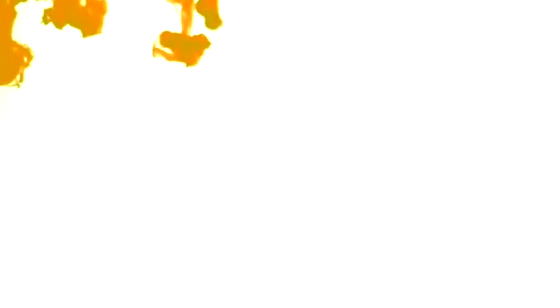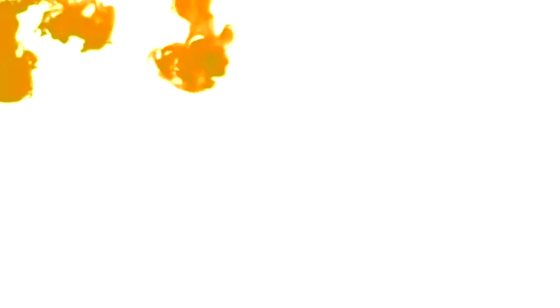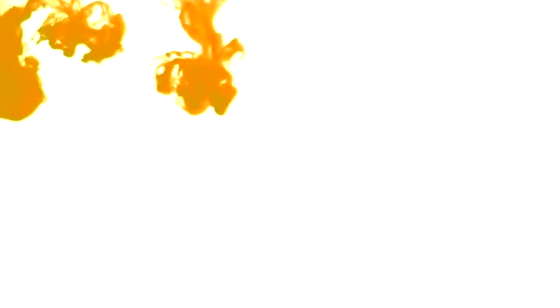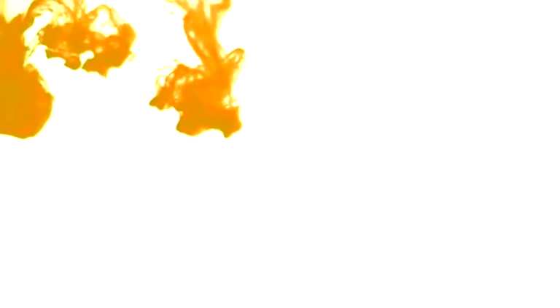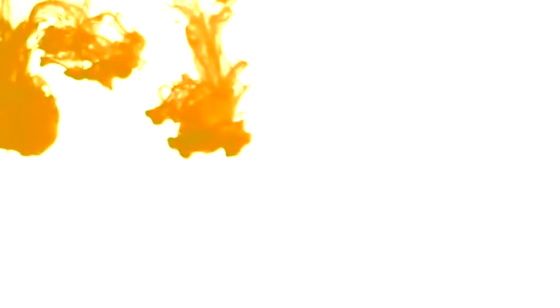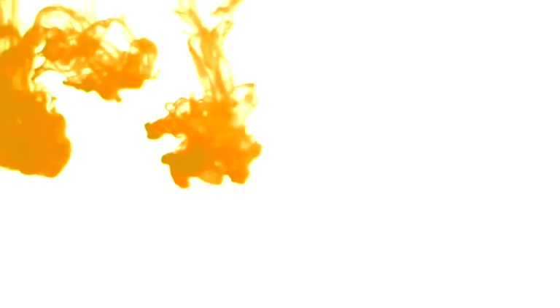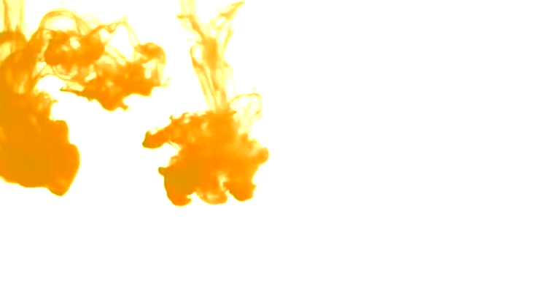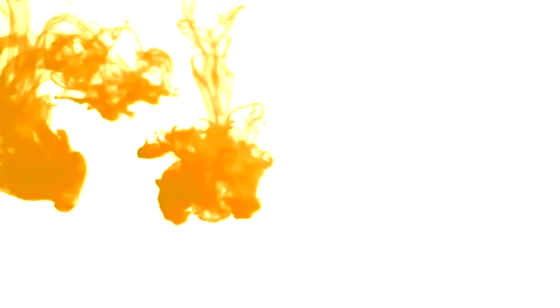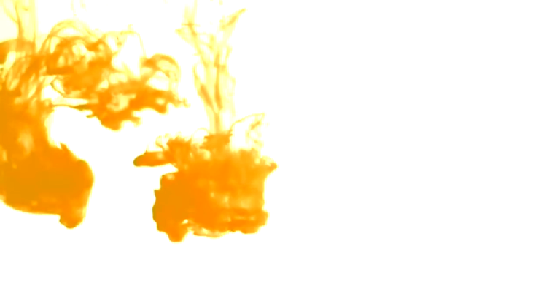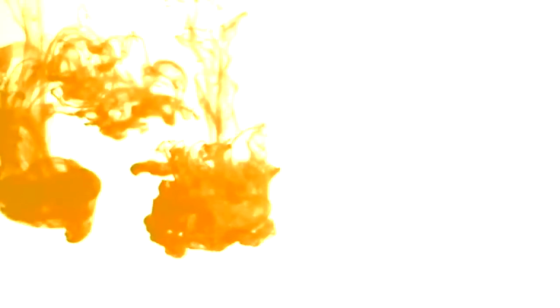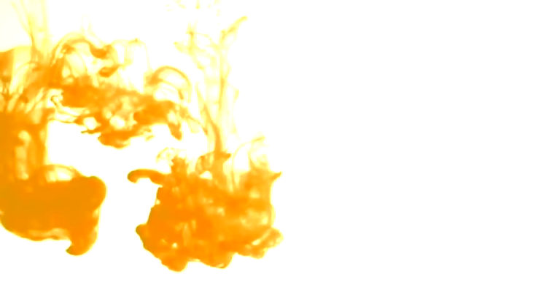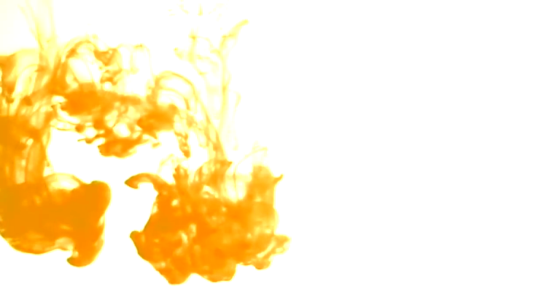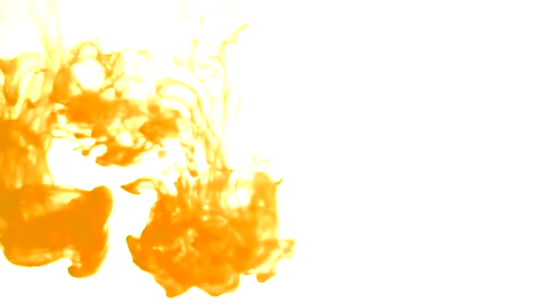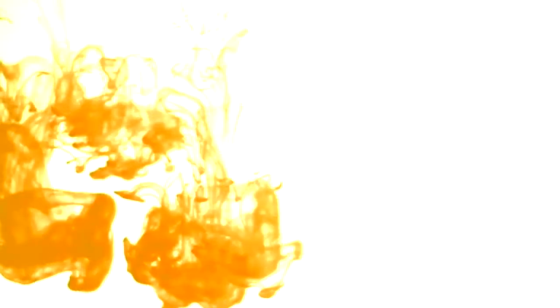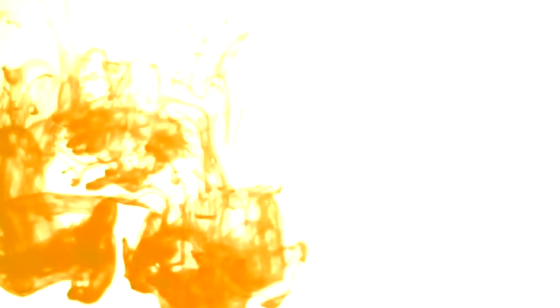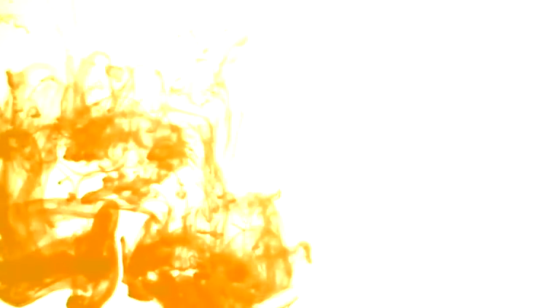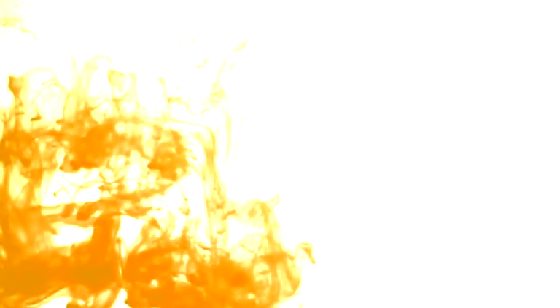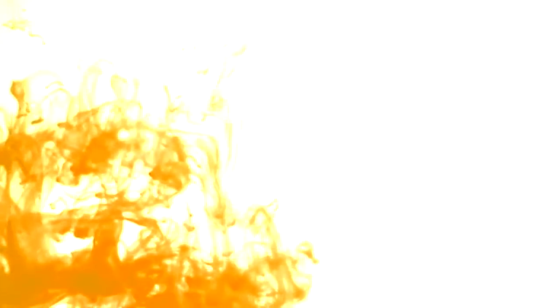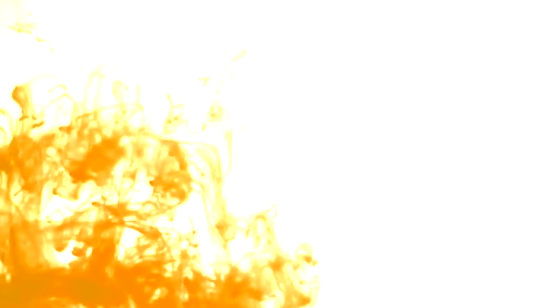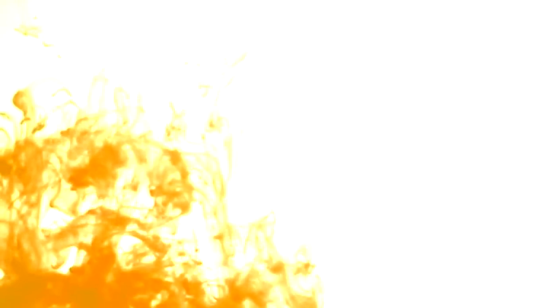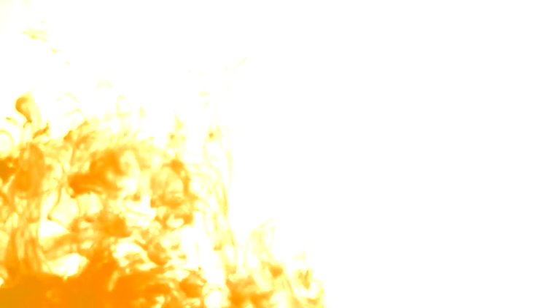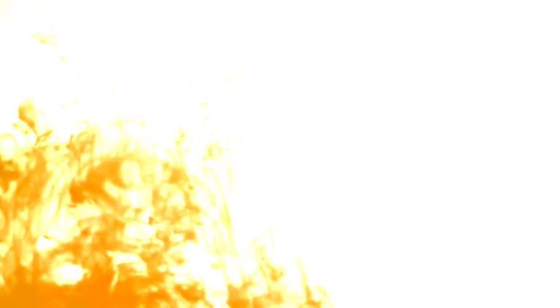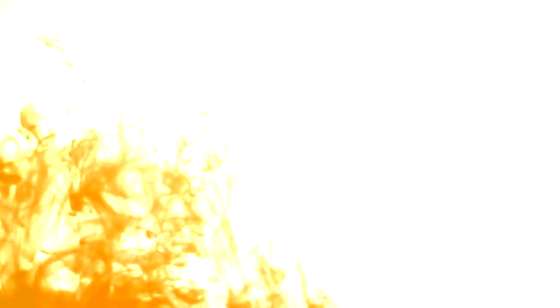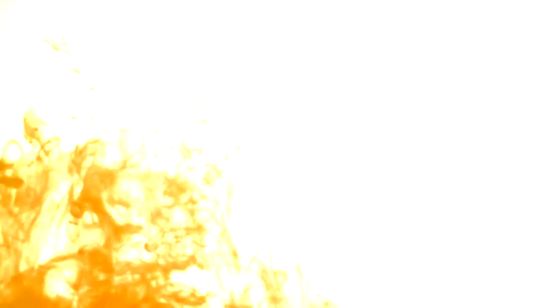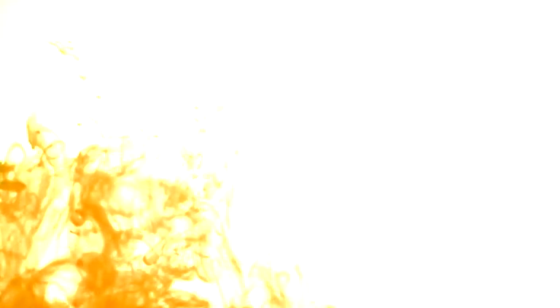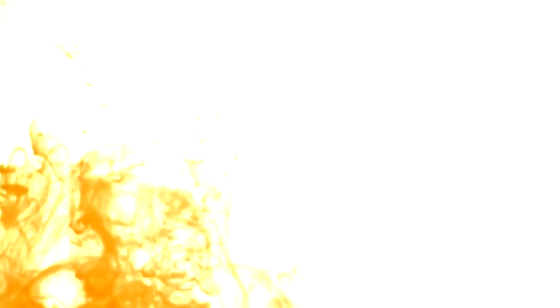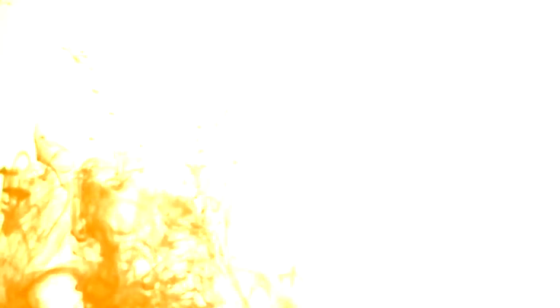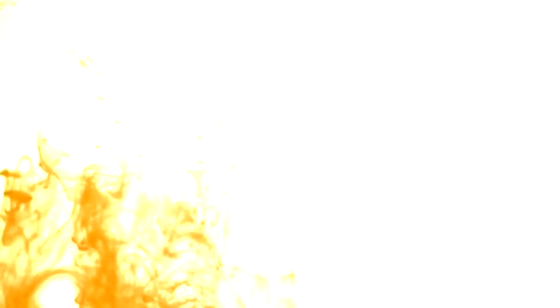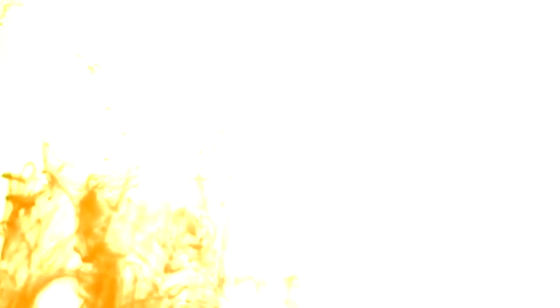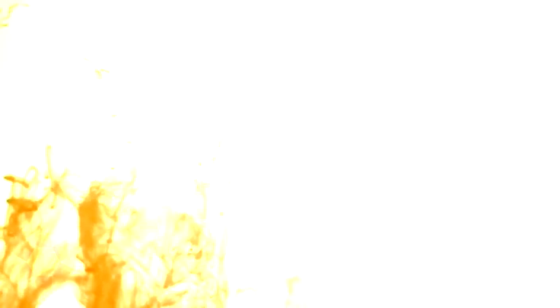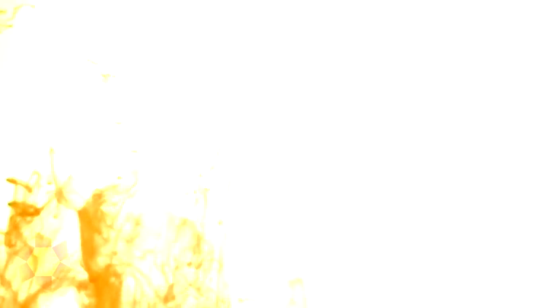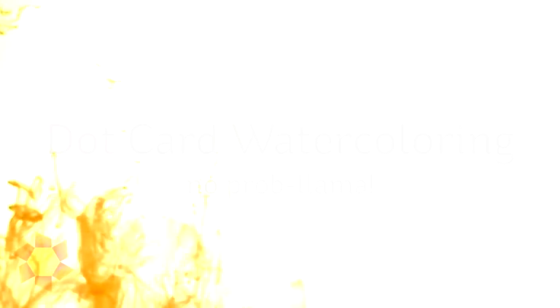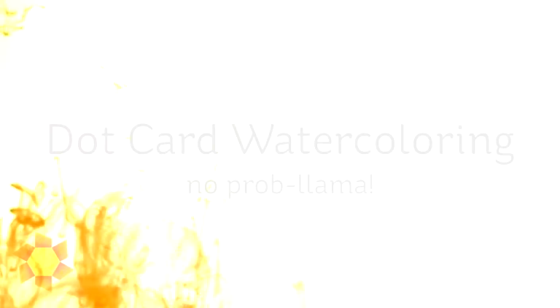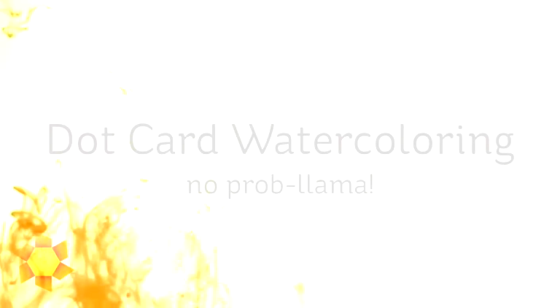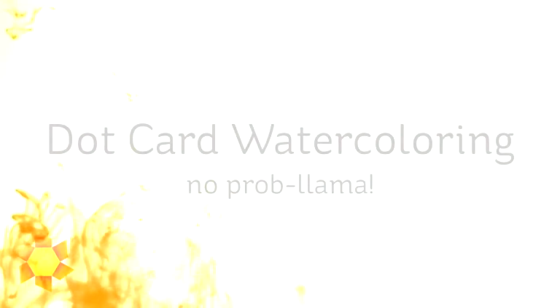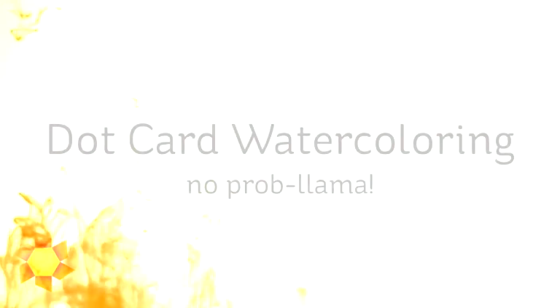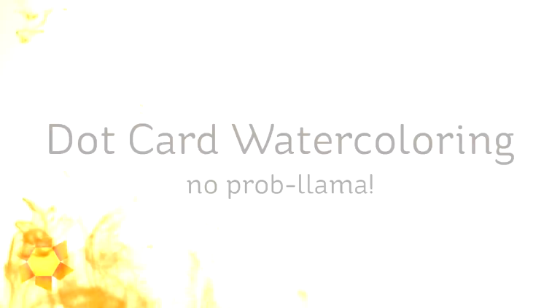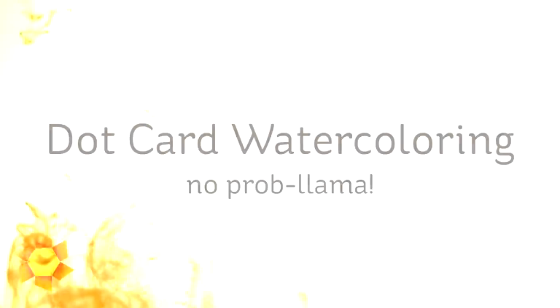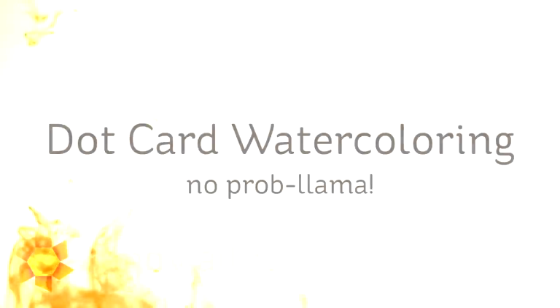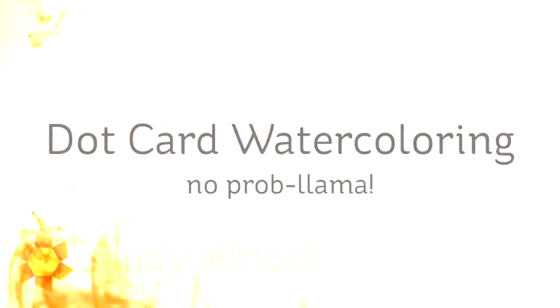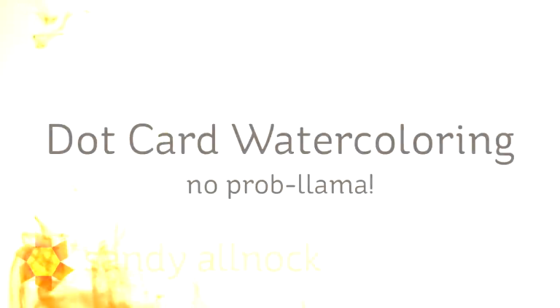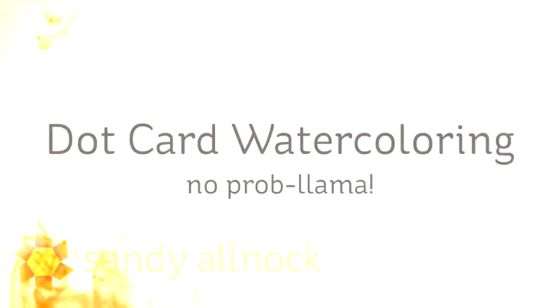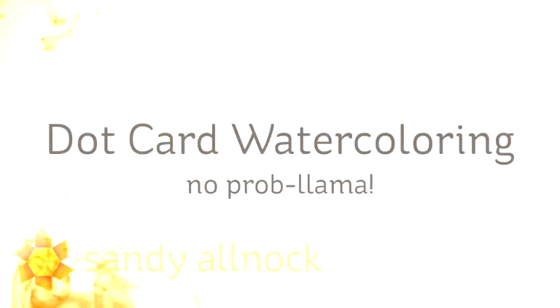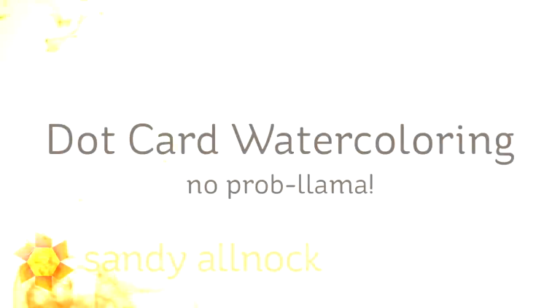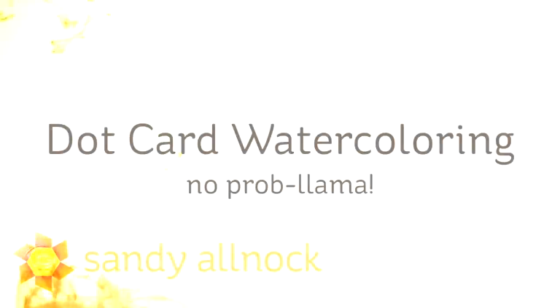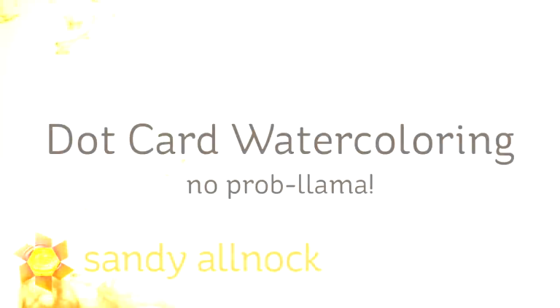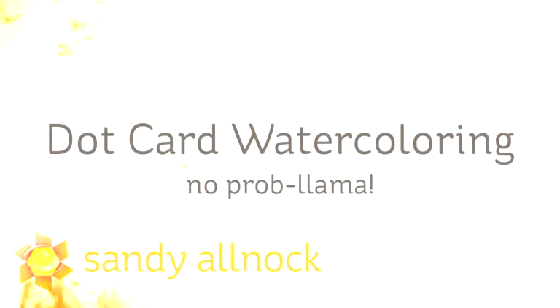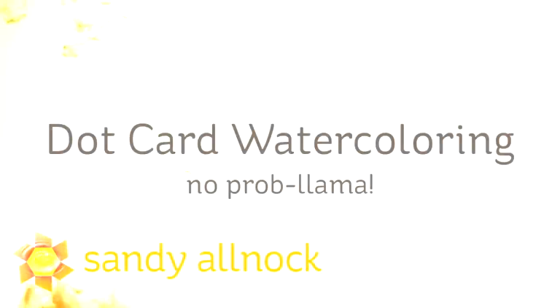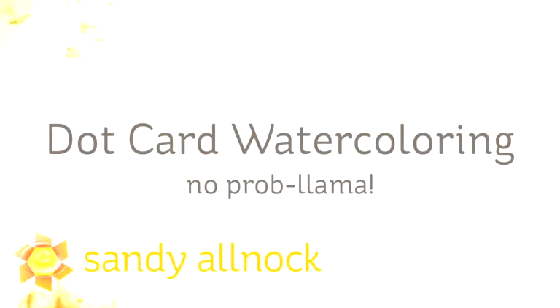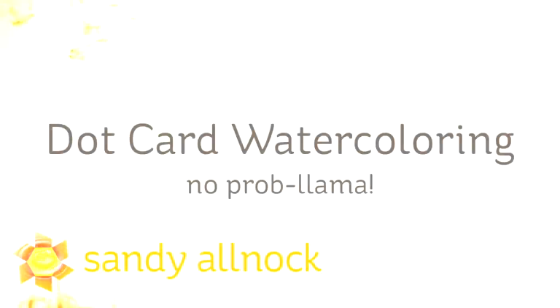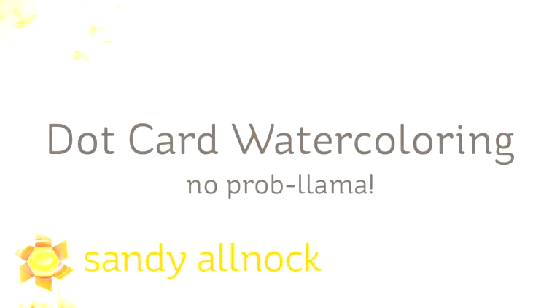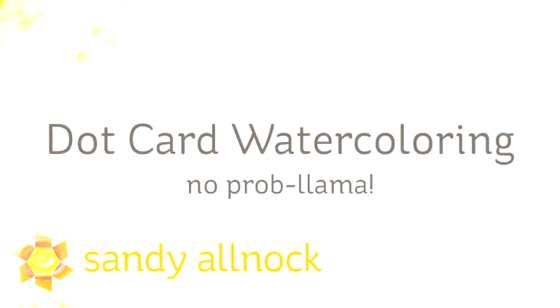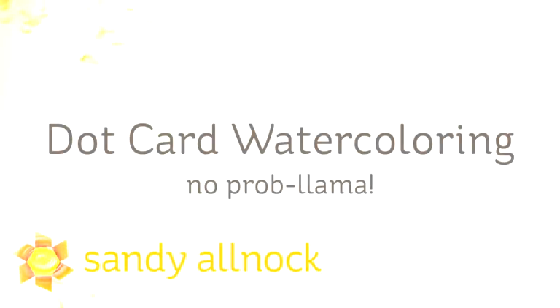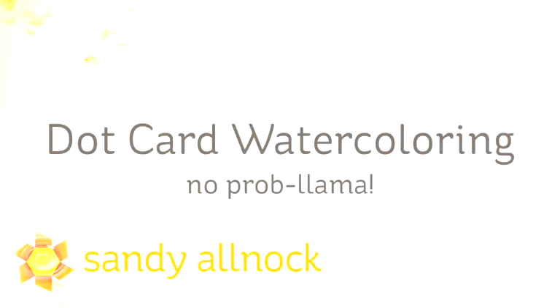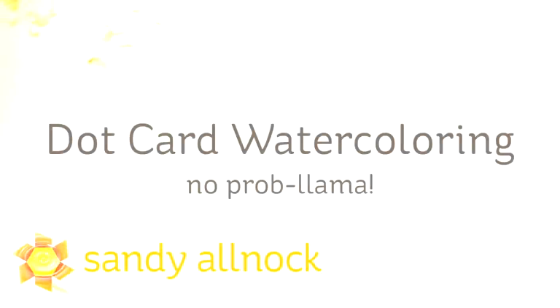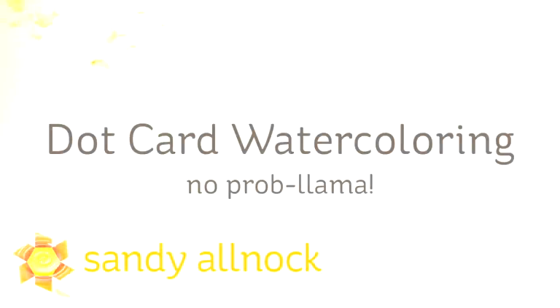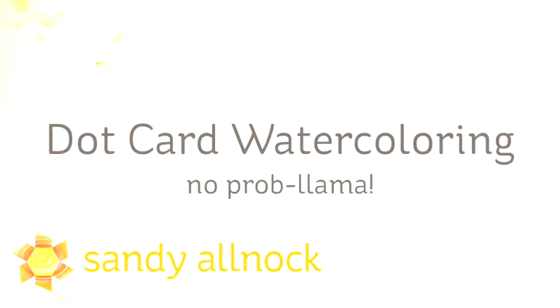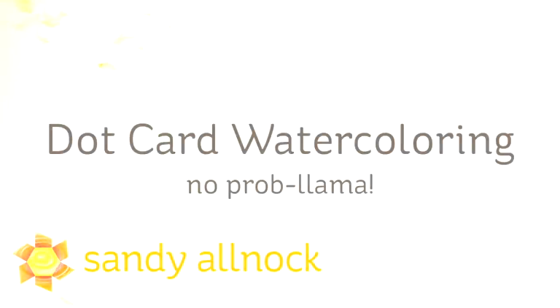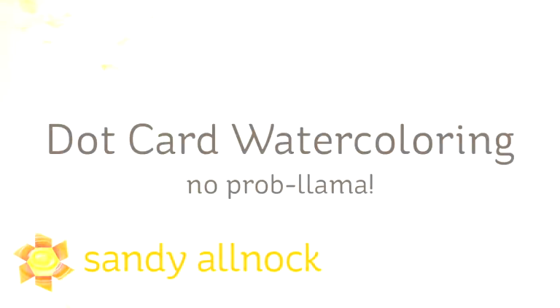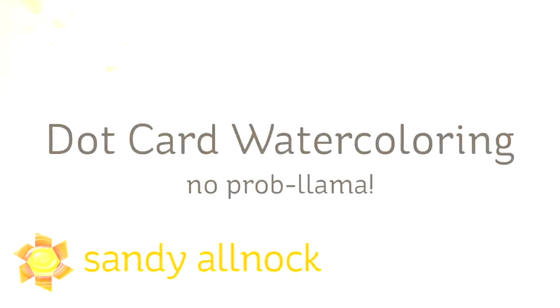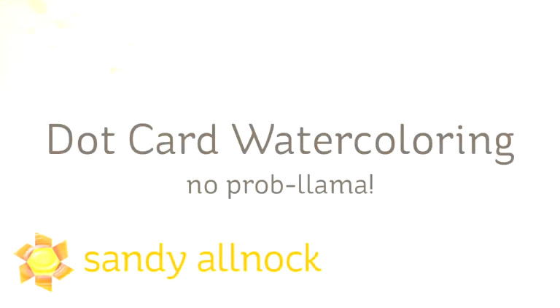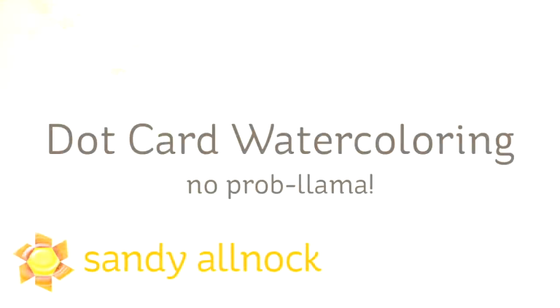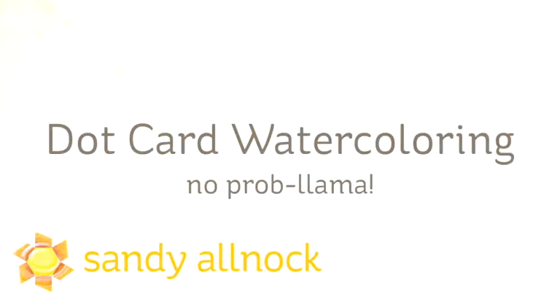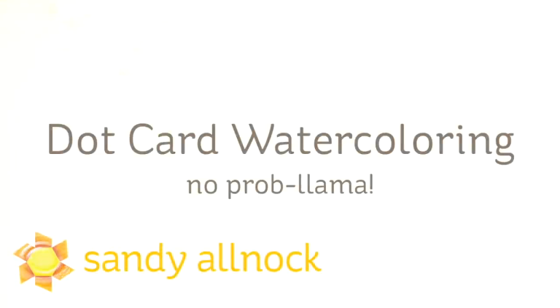Hi there, I'm Sandy Alnach, artist and paper crafter here on YouTube, and today I'm going to talk about dot card watercoloring.